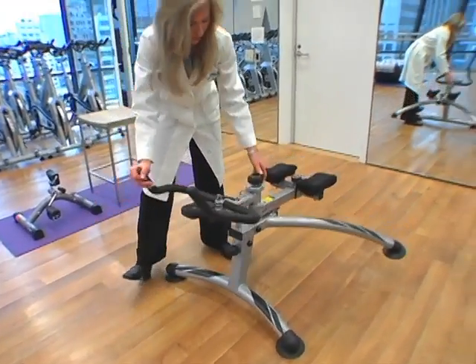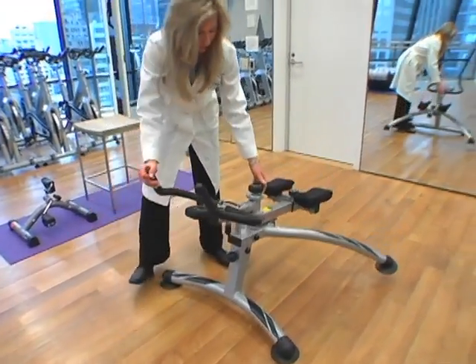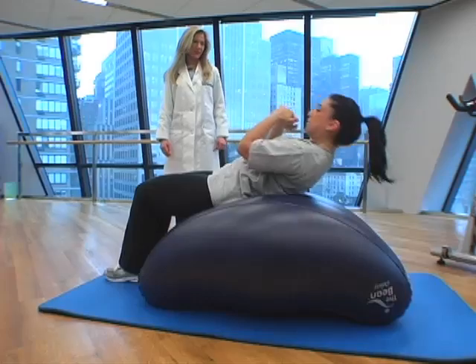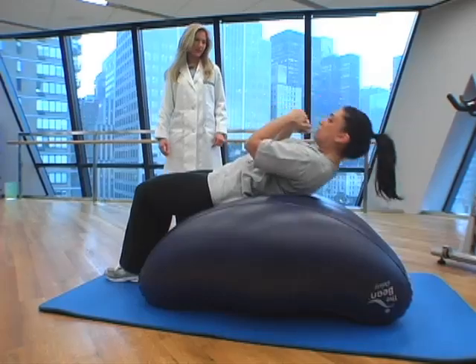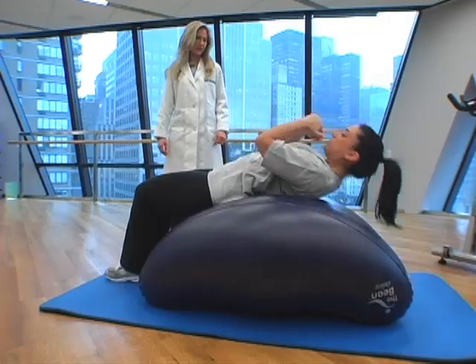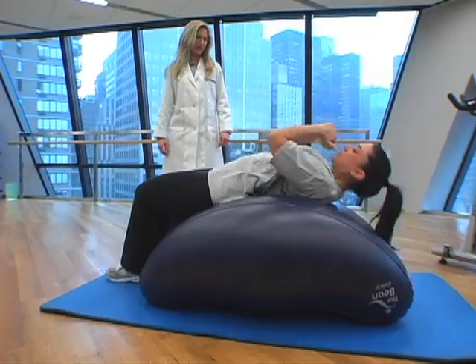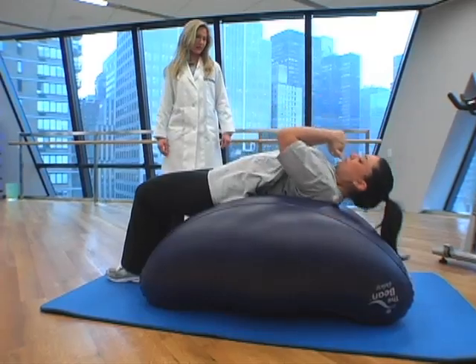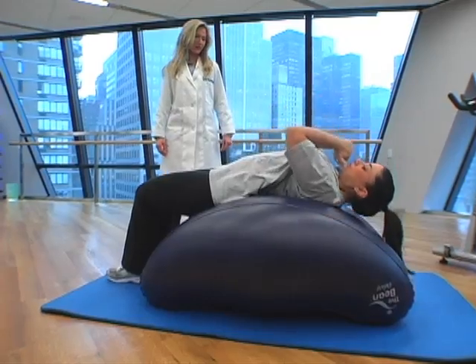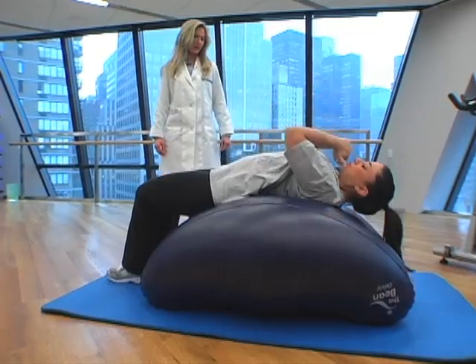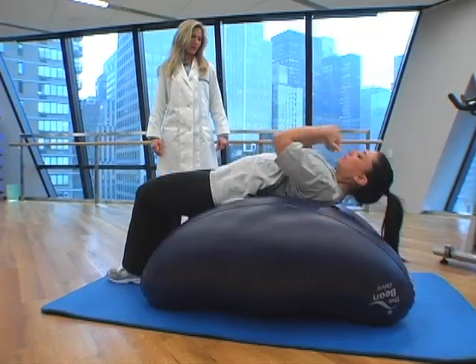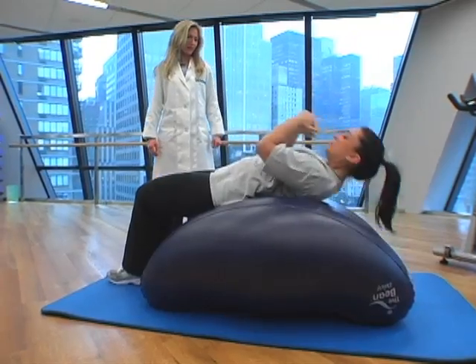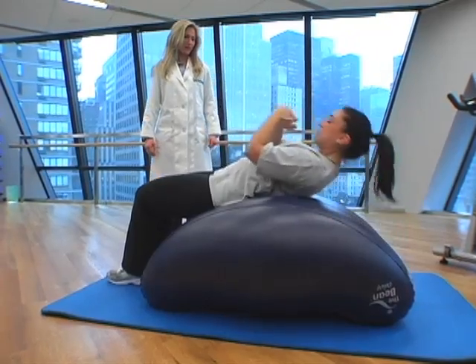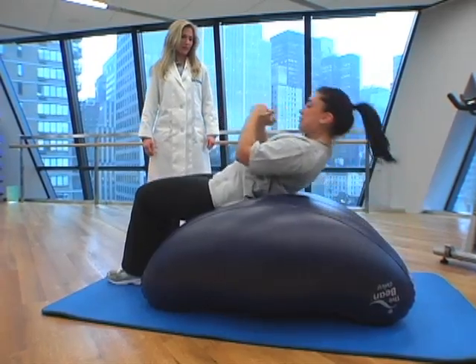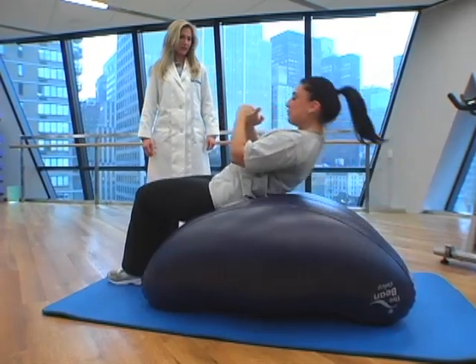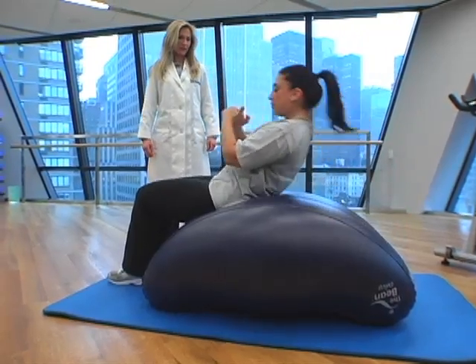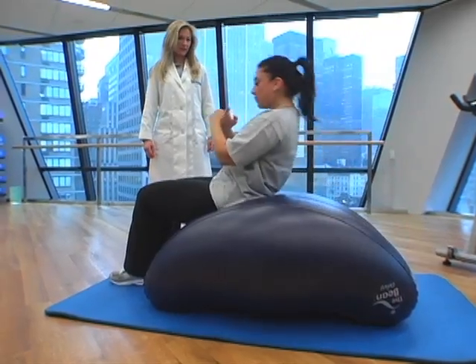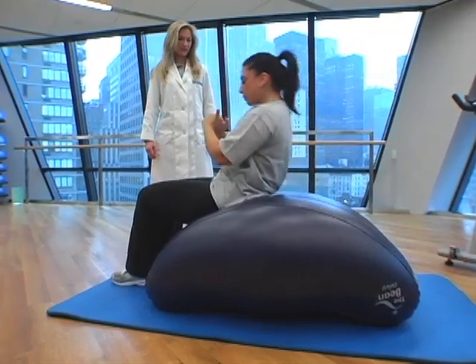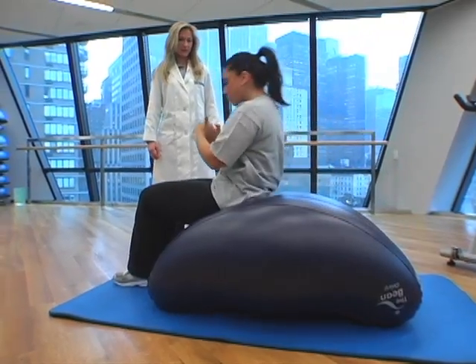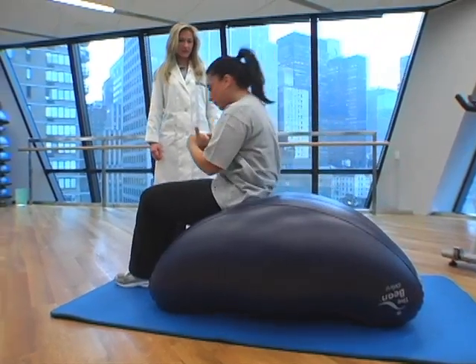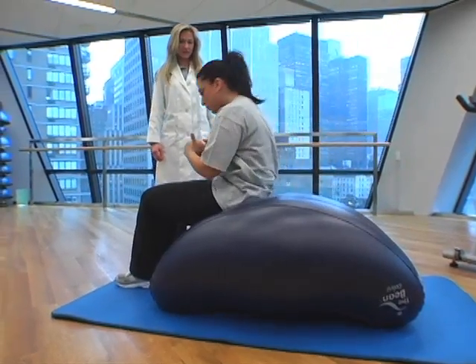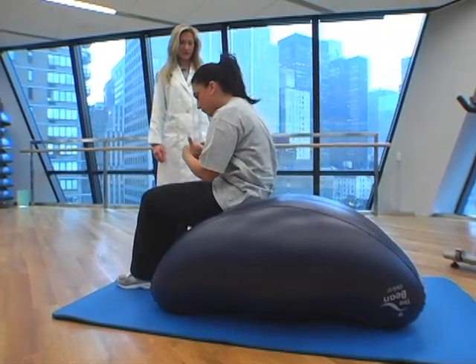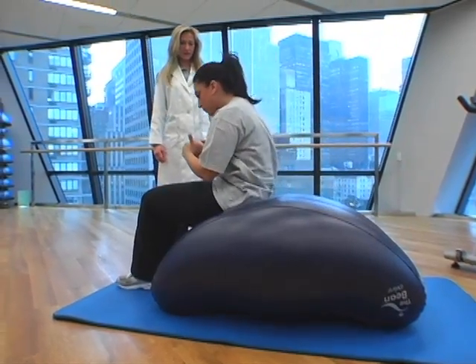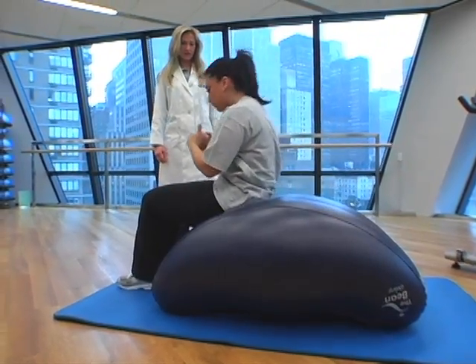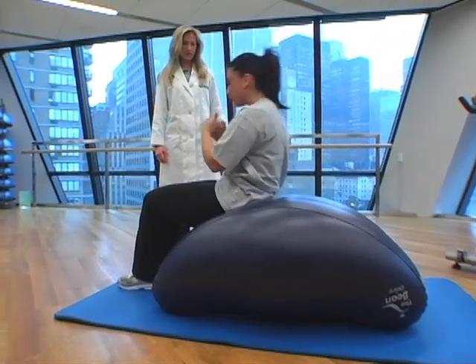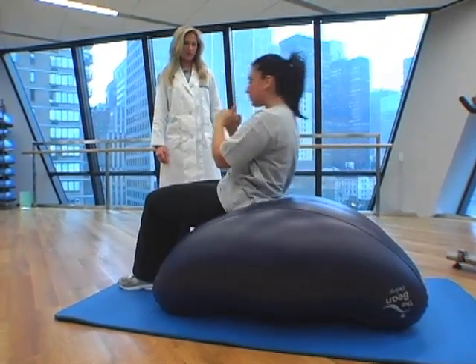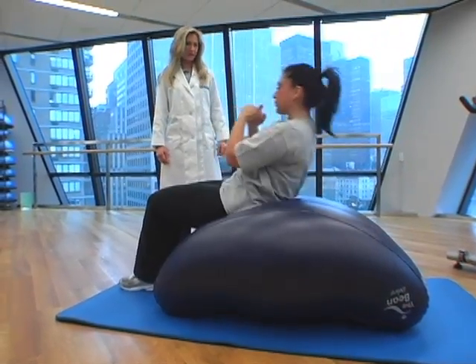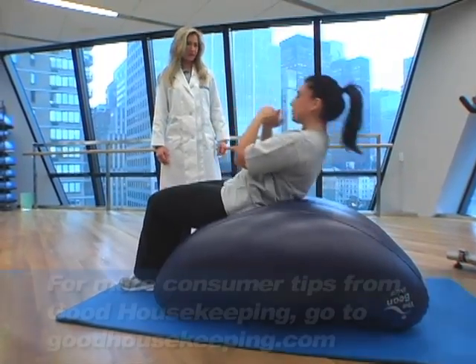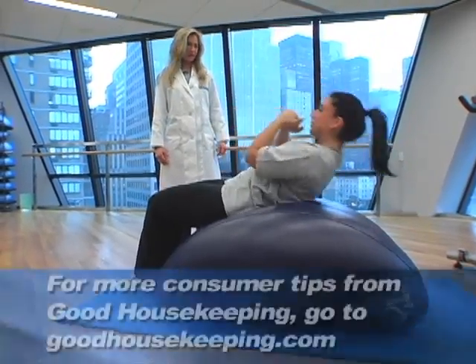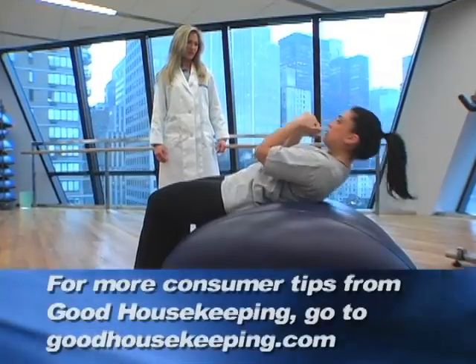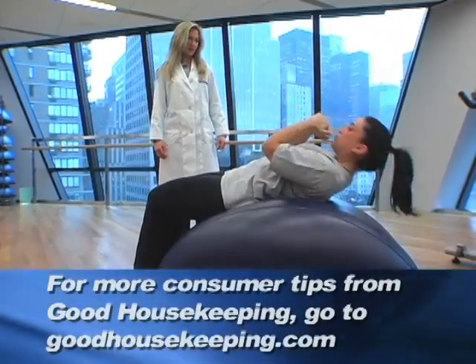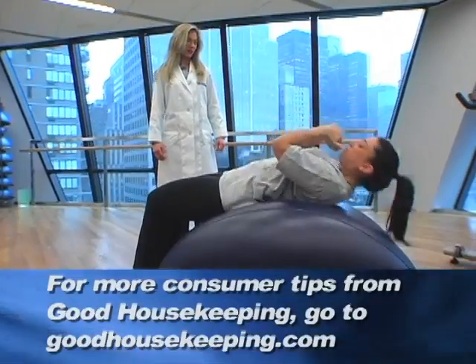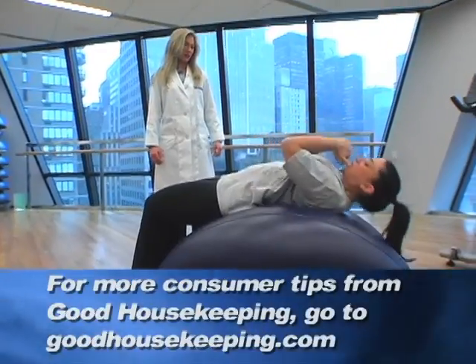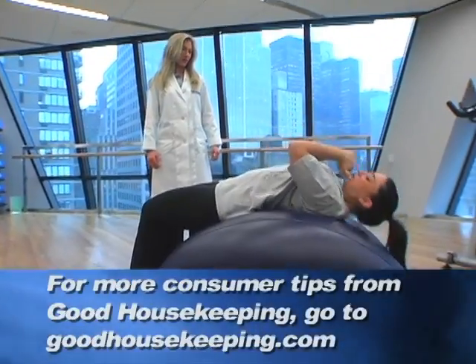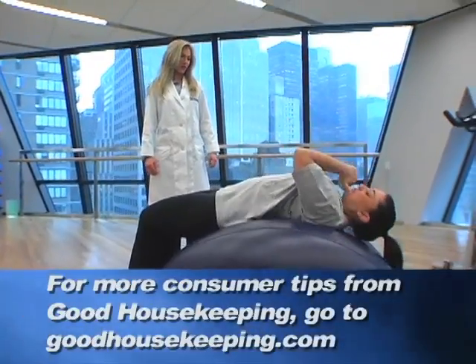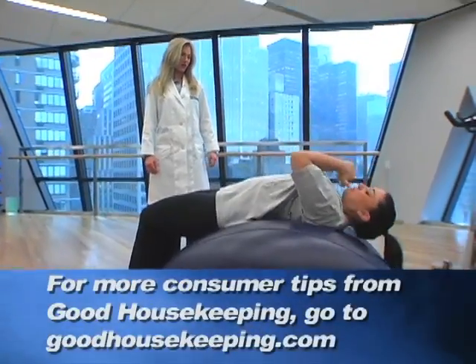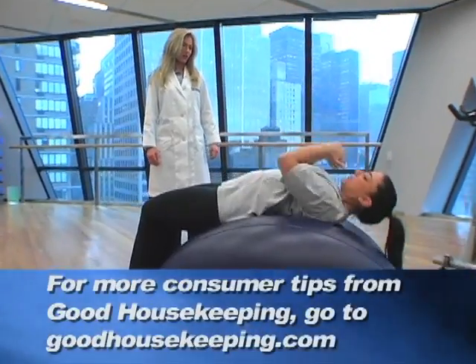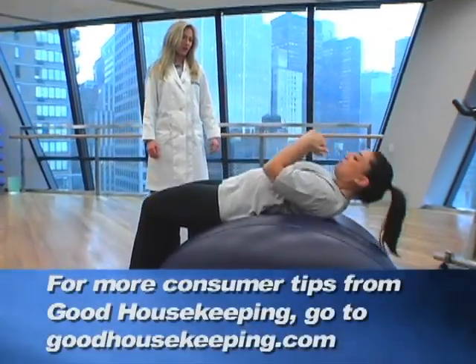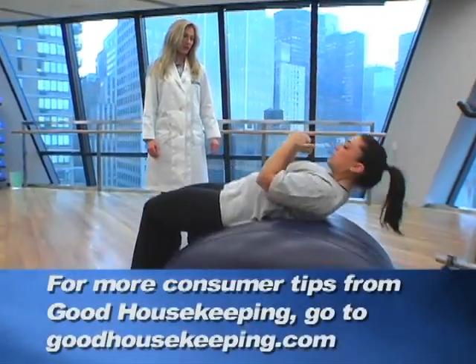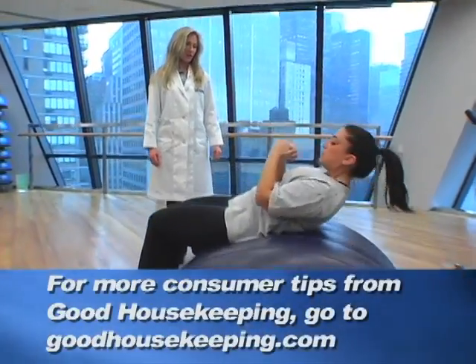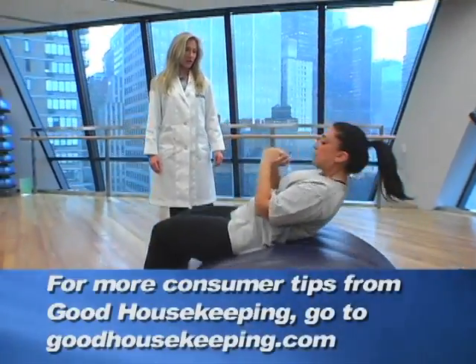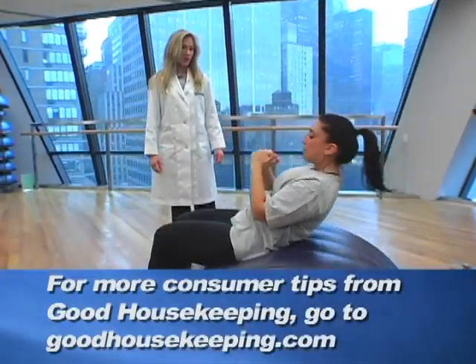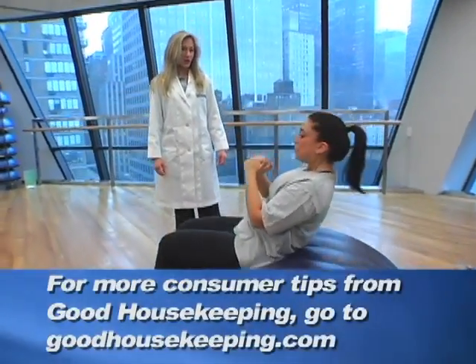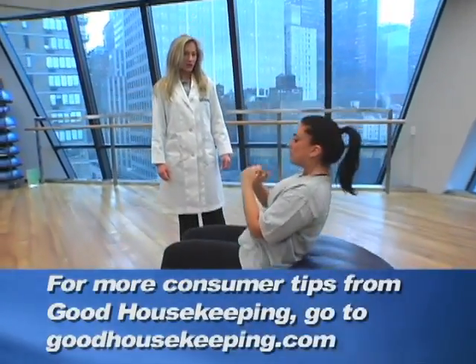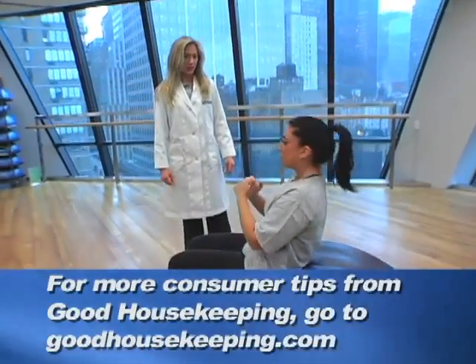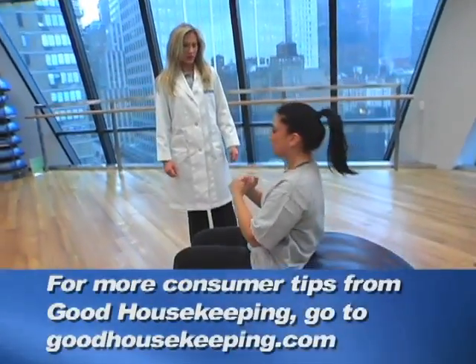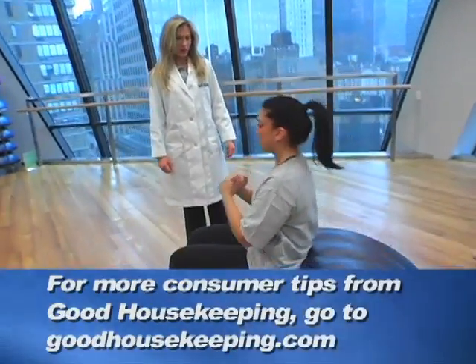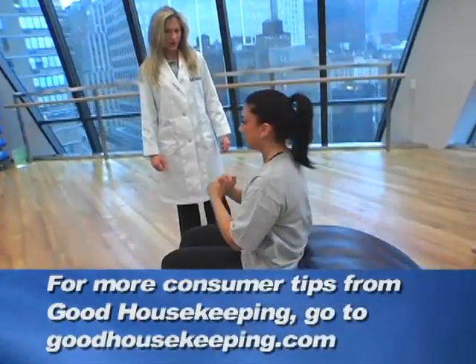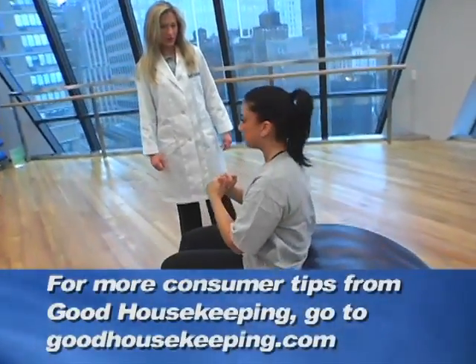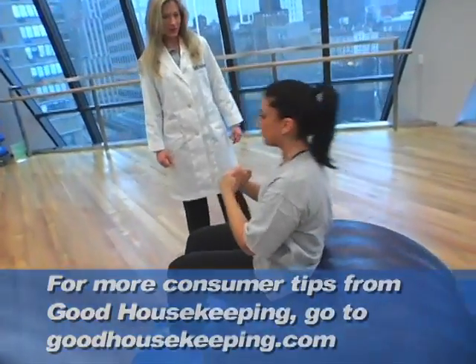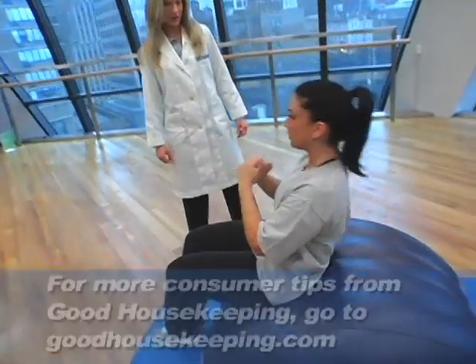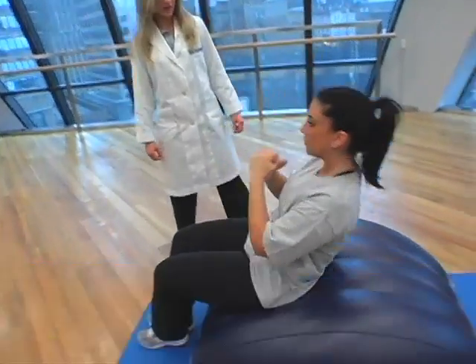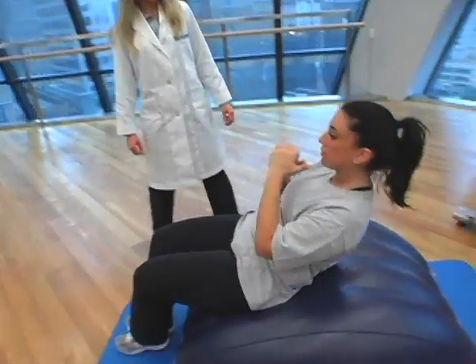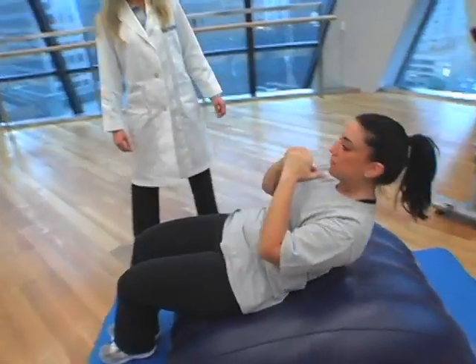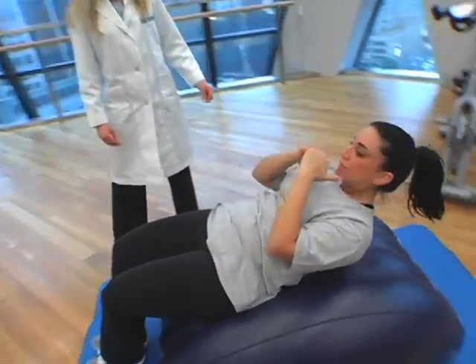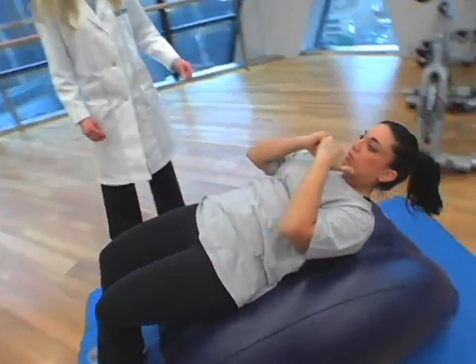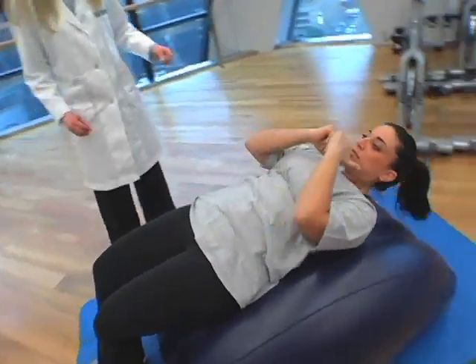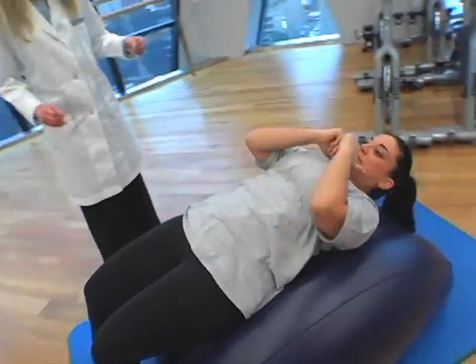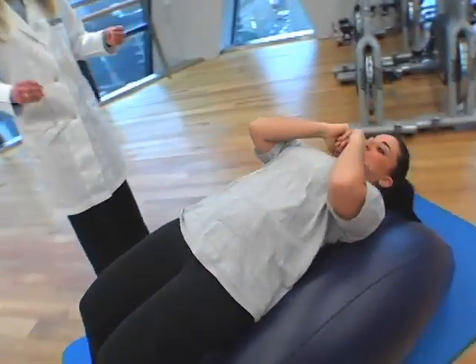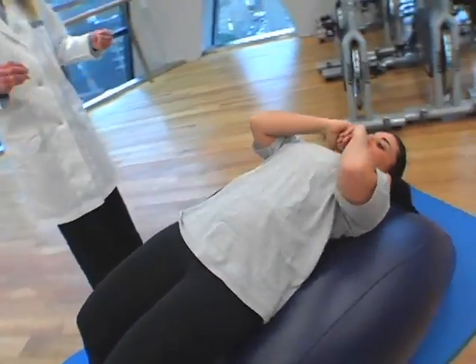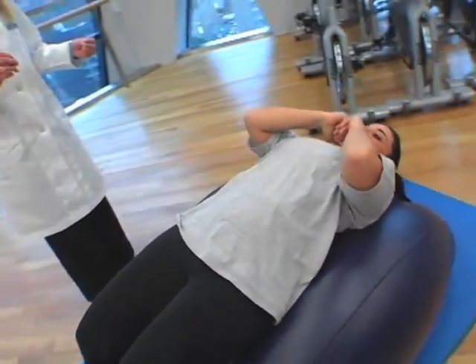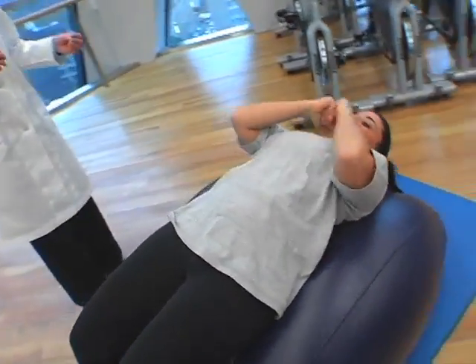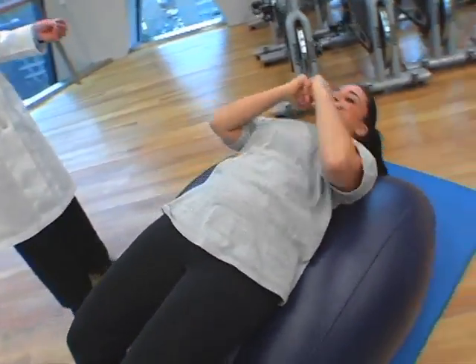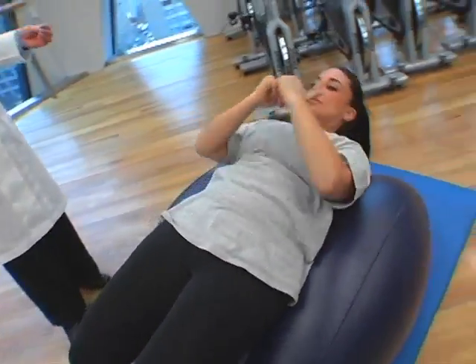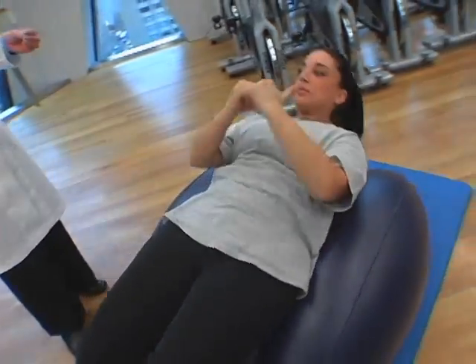I'm Elizabeth McGuire for Good Housekeeping Reports. For more consumer tips from Good Housekeeping, go to GoodHousekeeping.com.